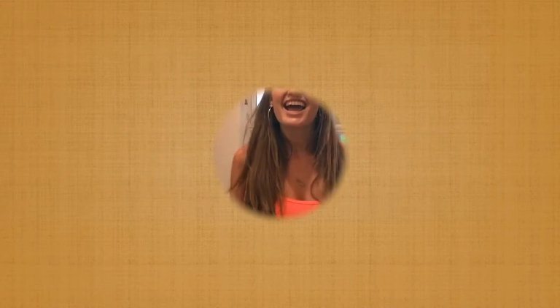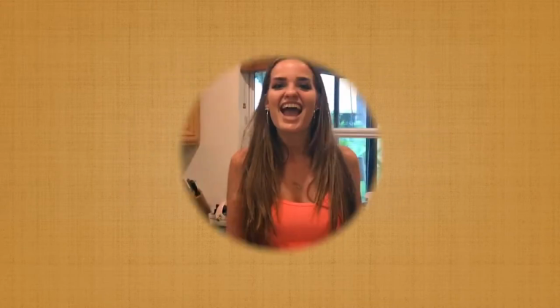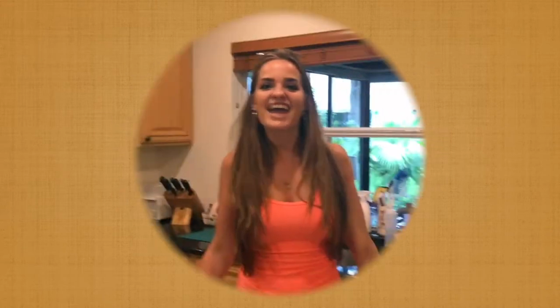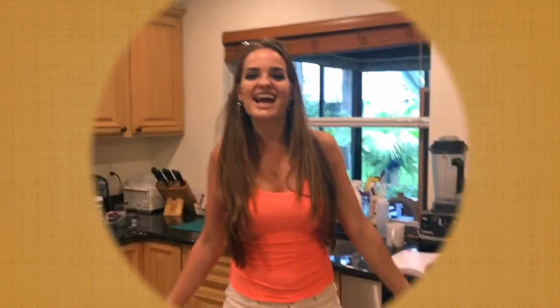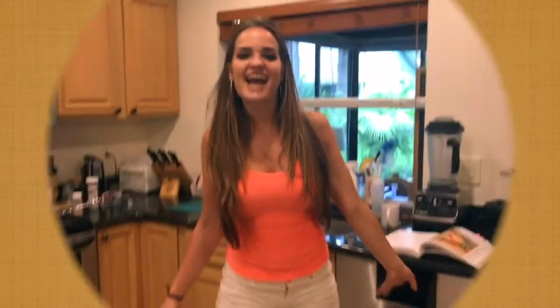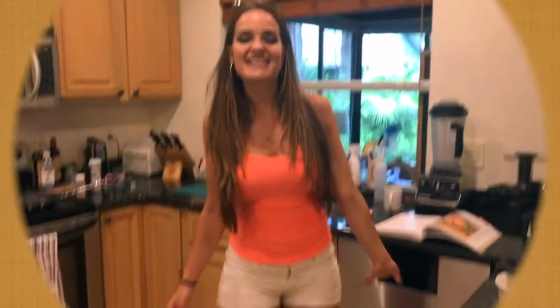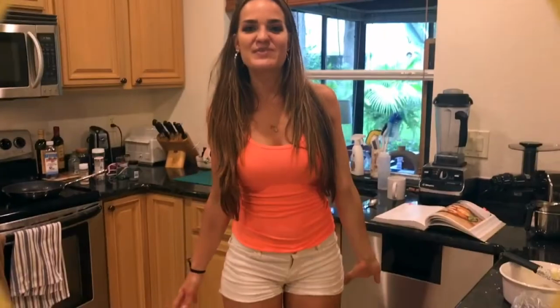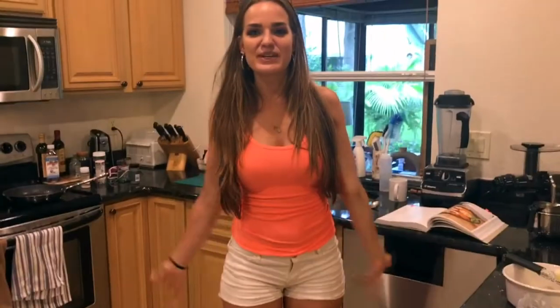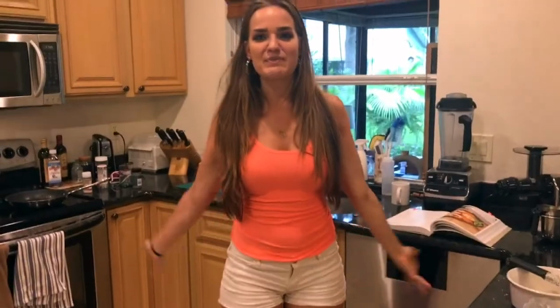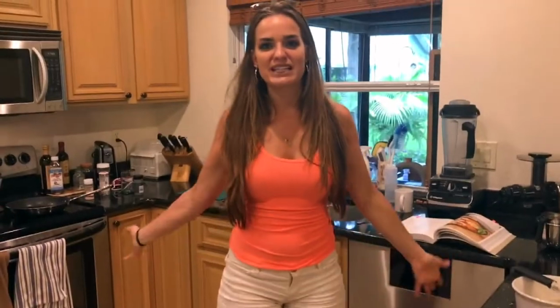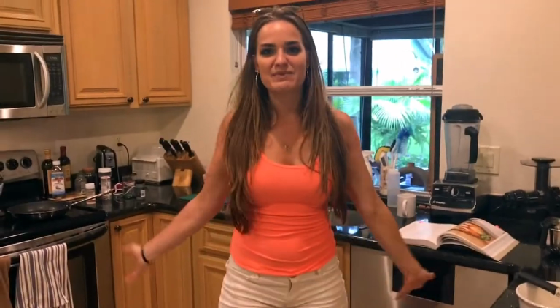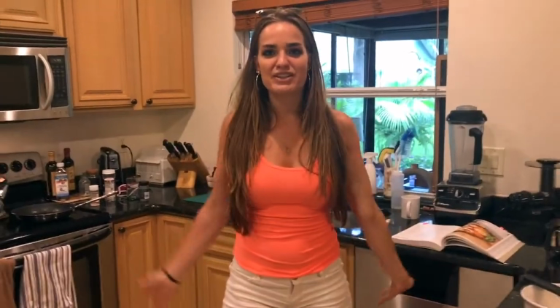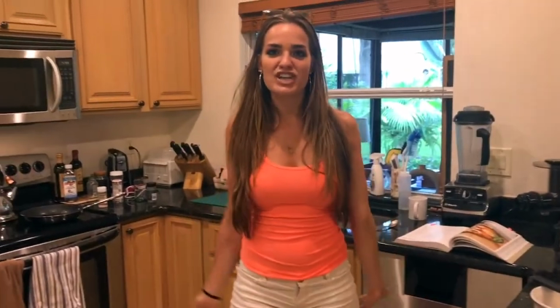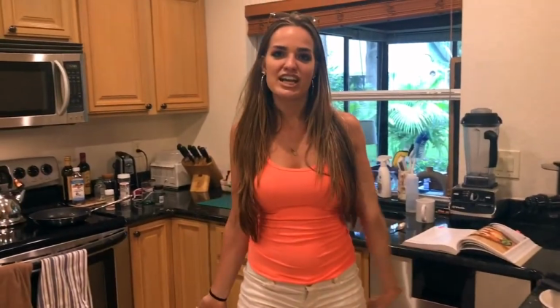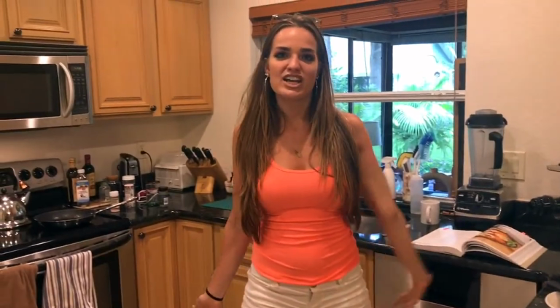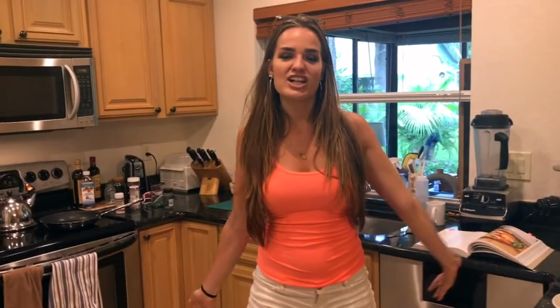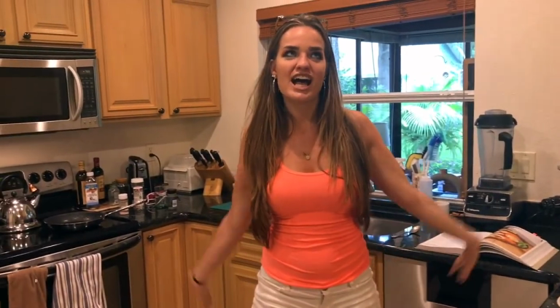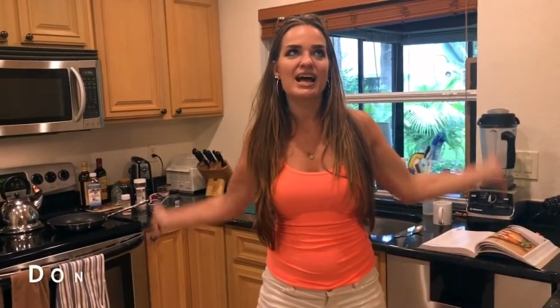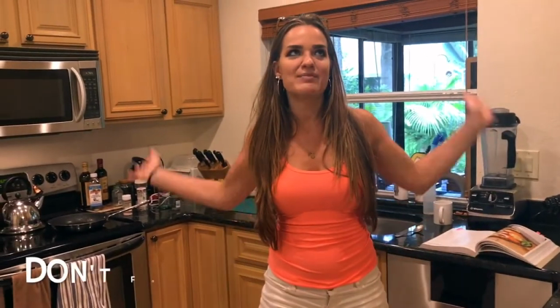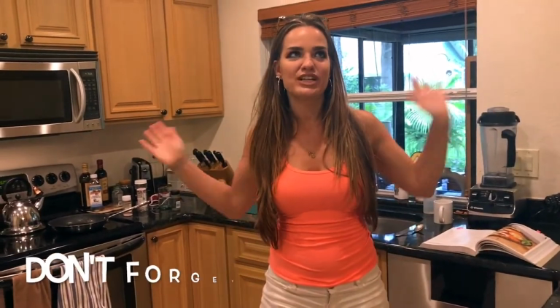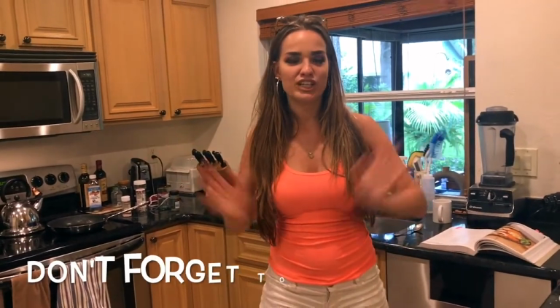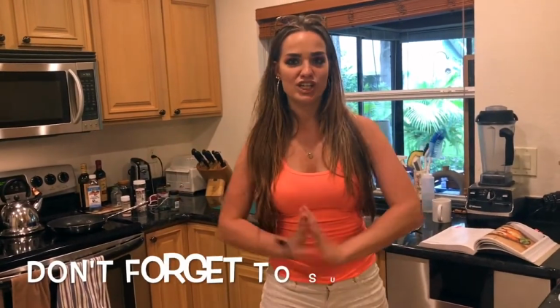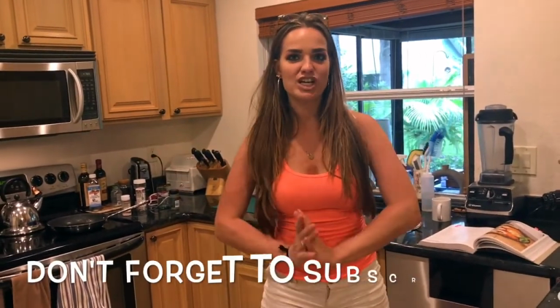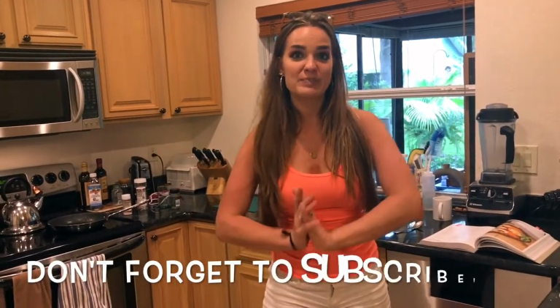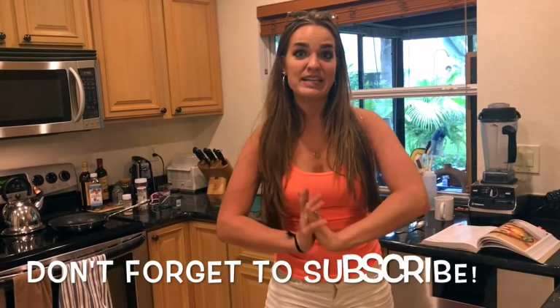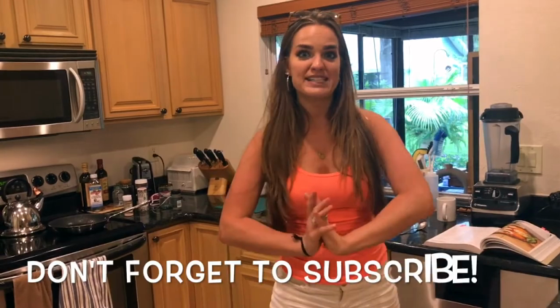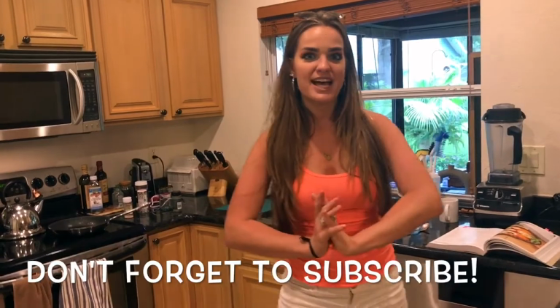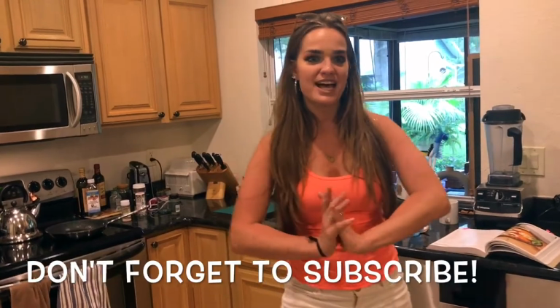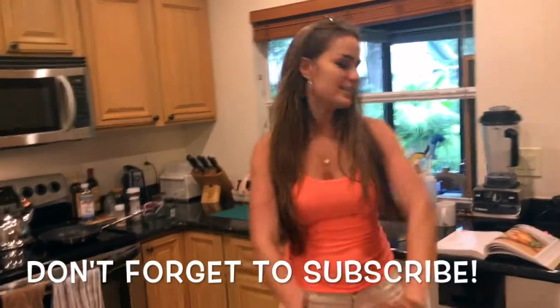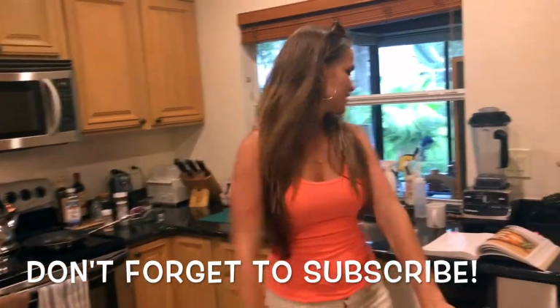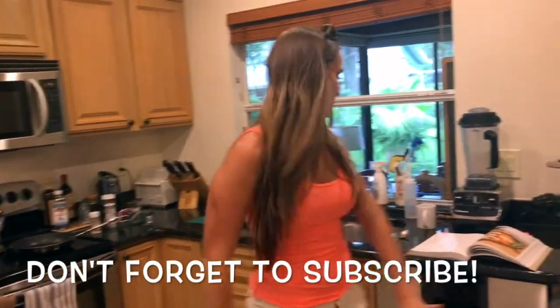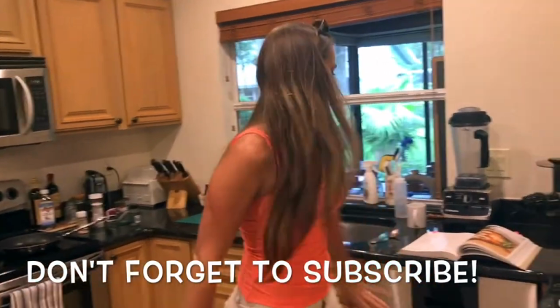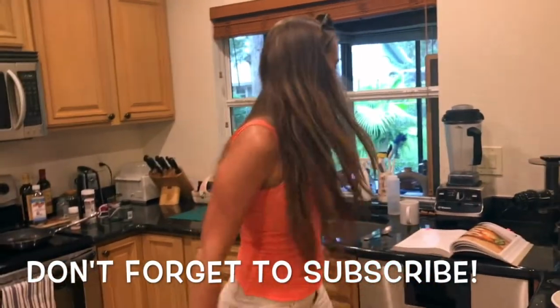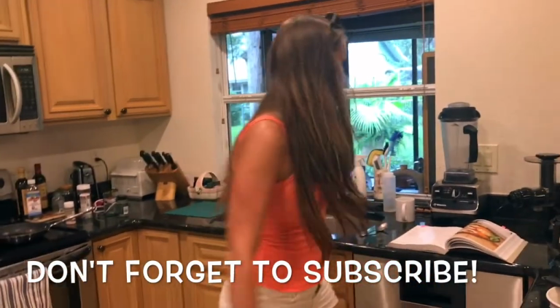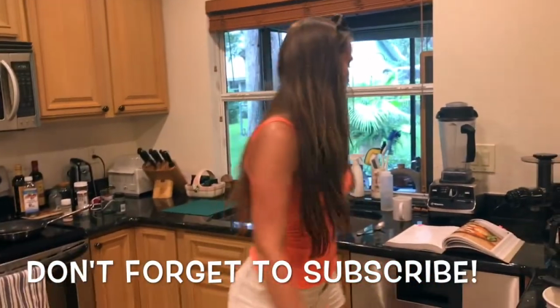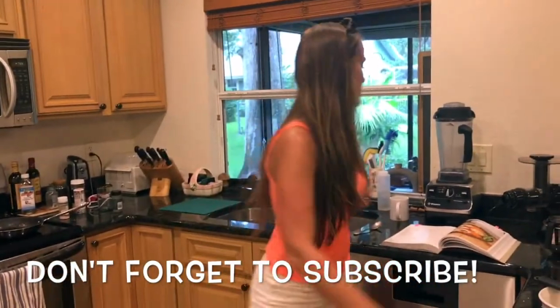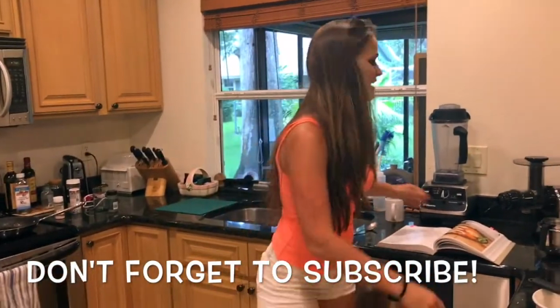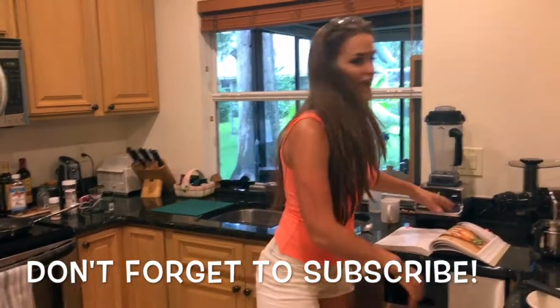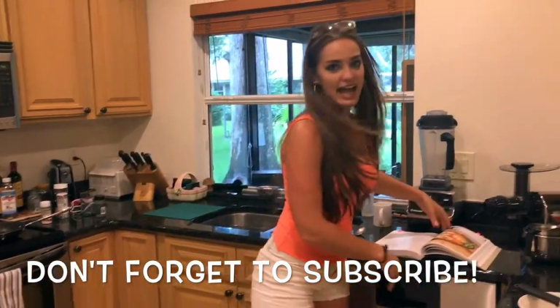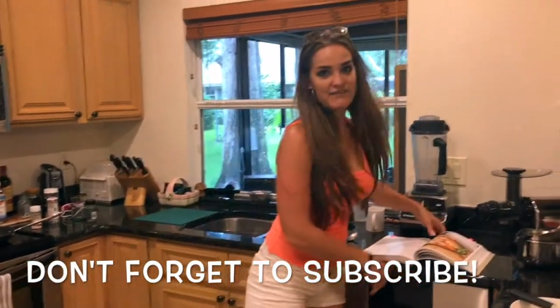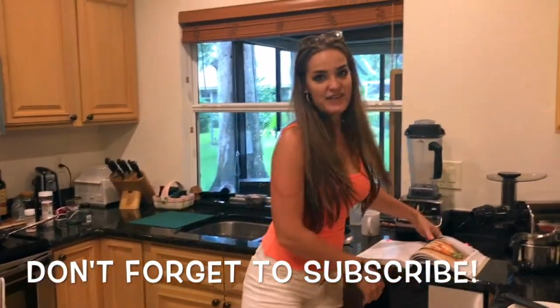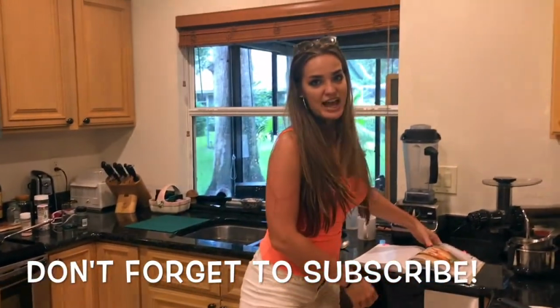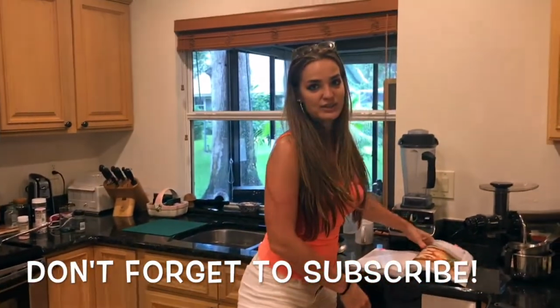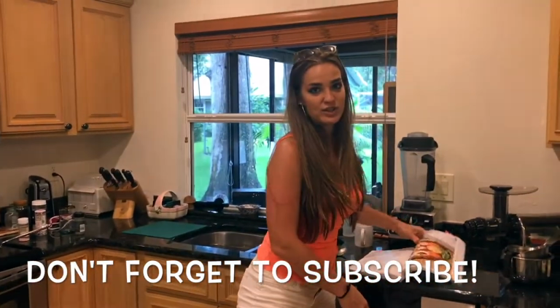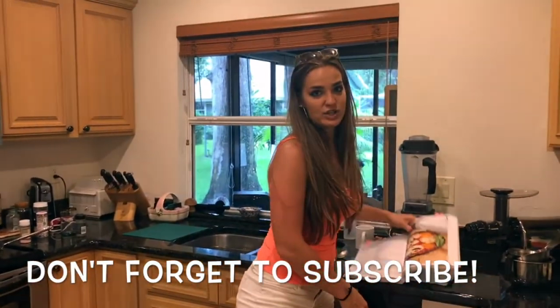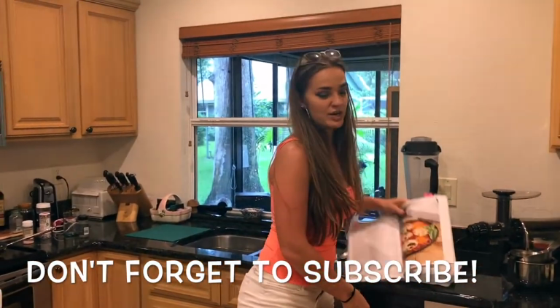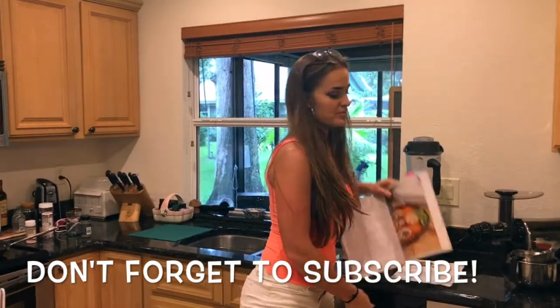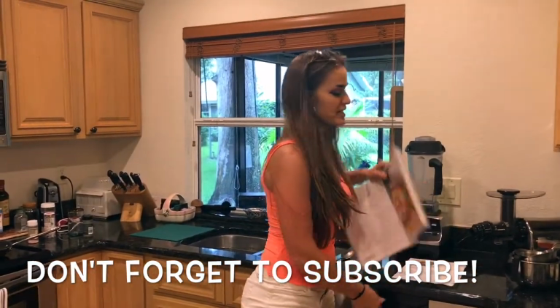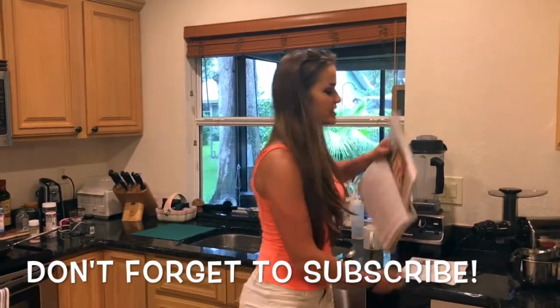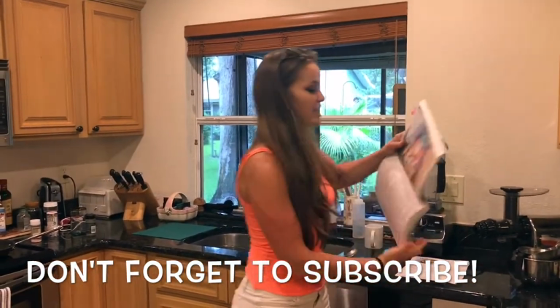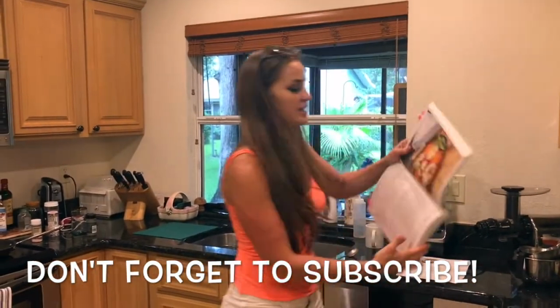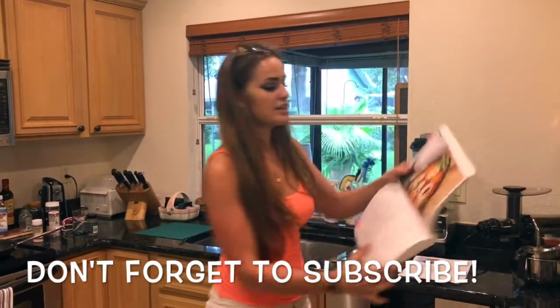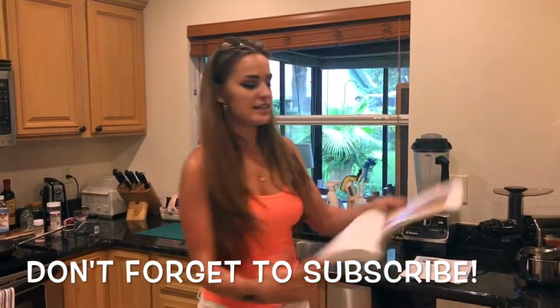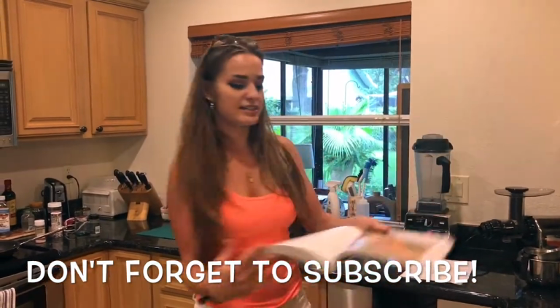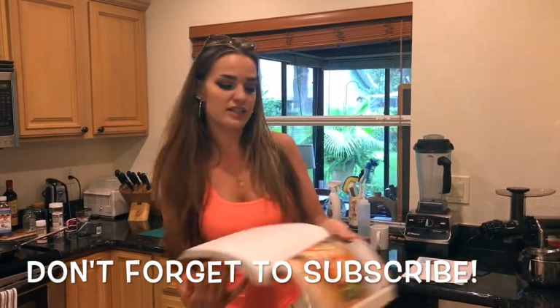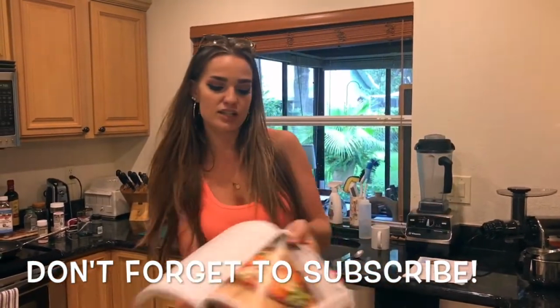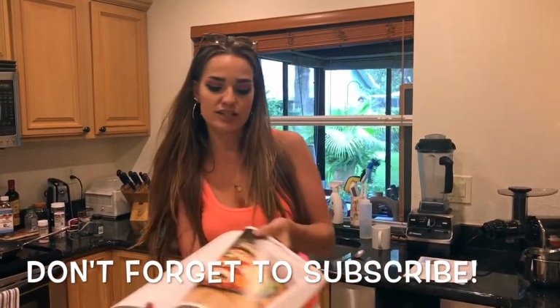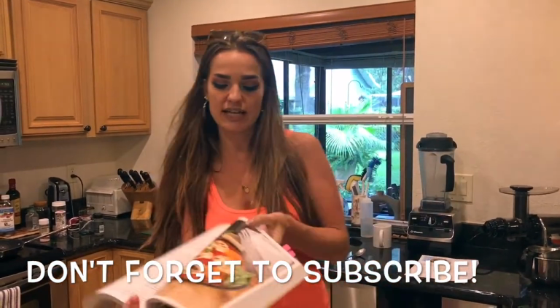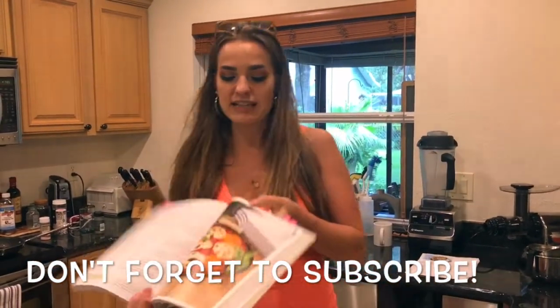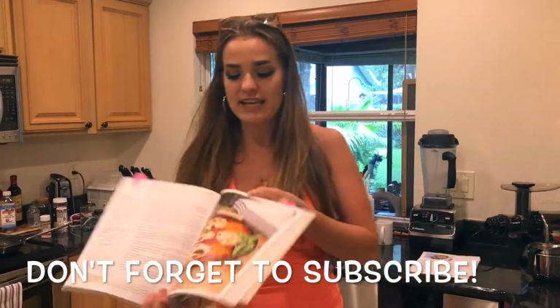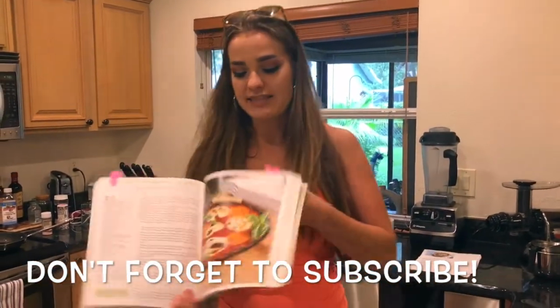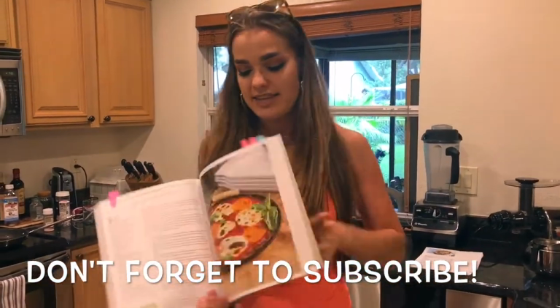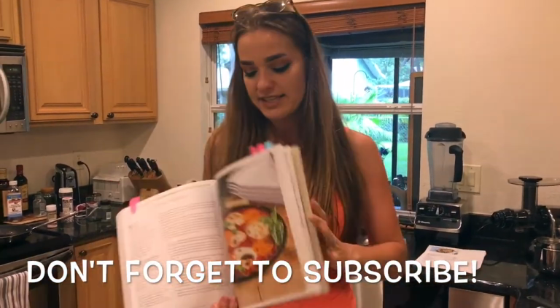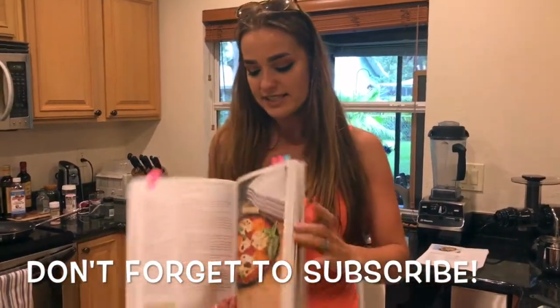Hey guys, welcome back to my channel. I'm going to cook pizza — I'm going to make high-fat, low-carb pizza. It's going to look kind of like this.